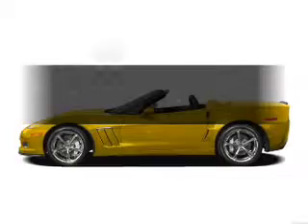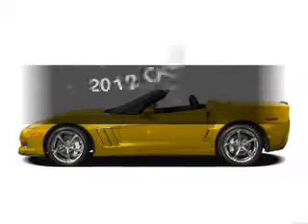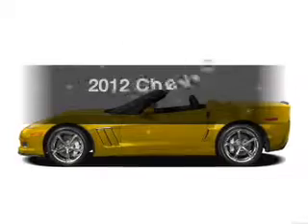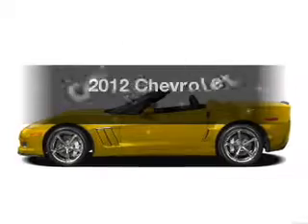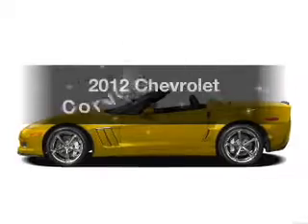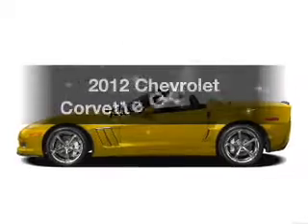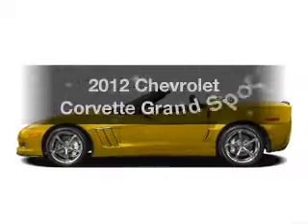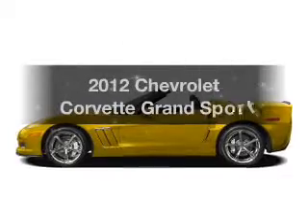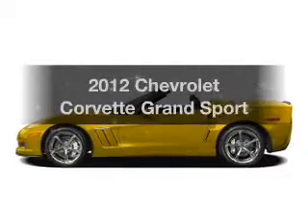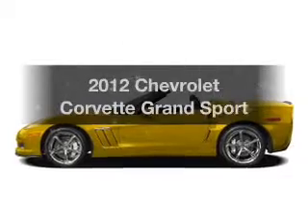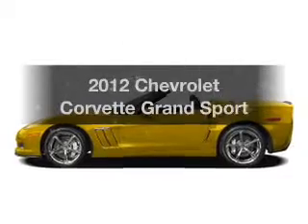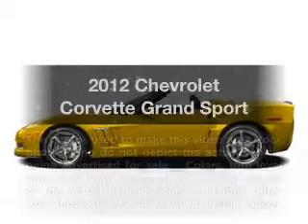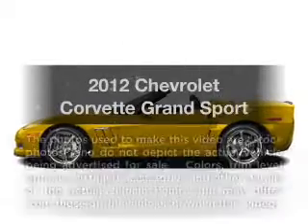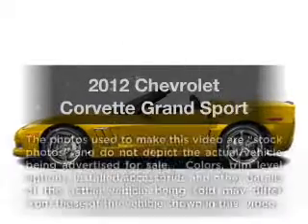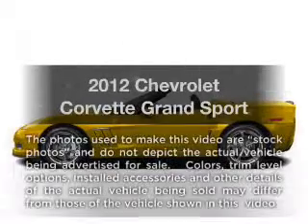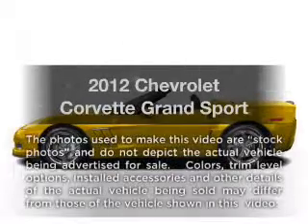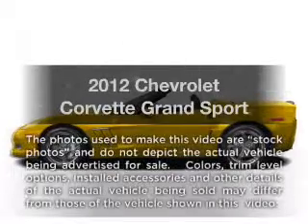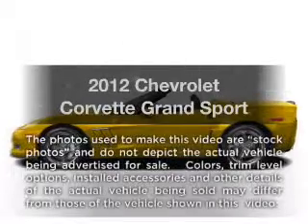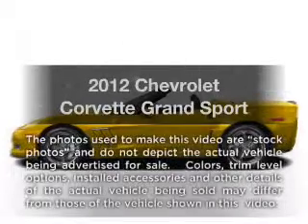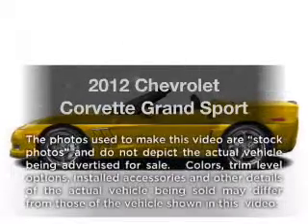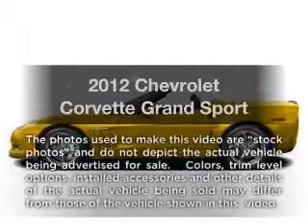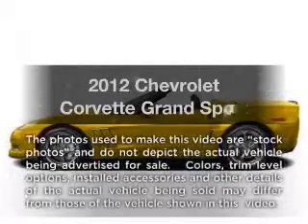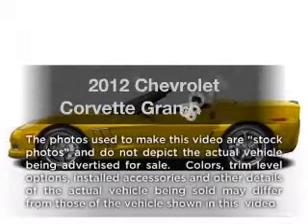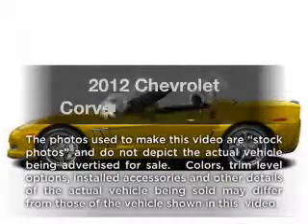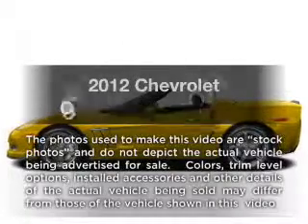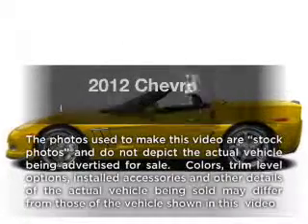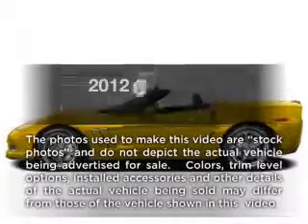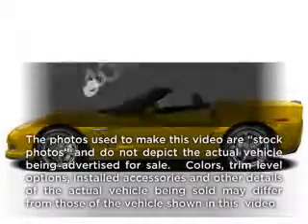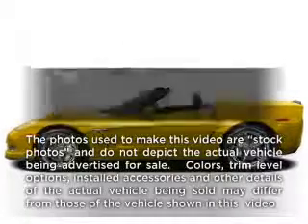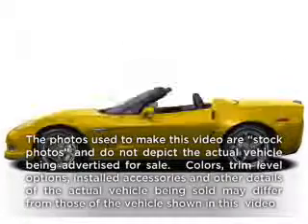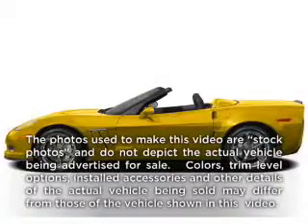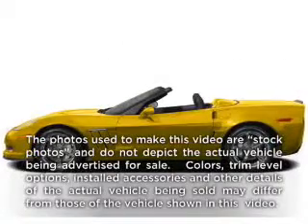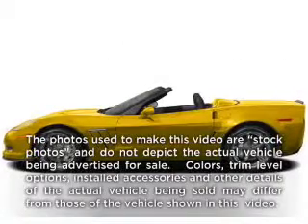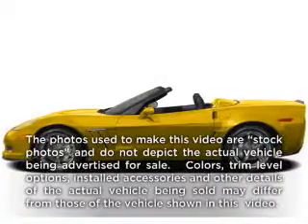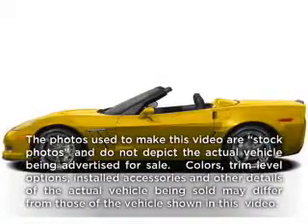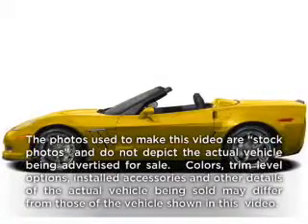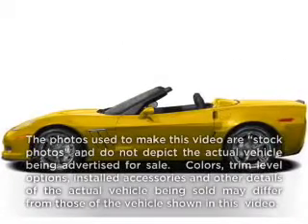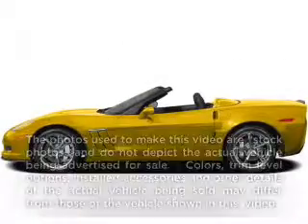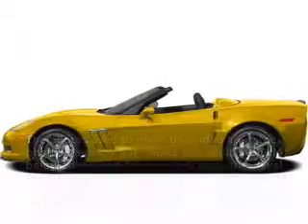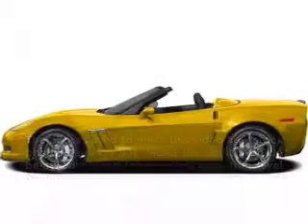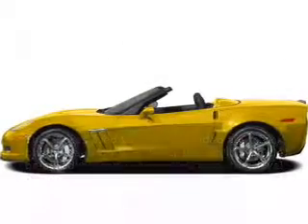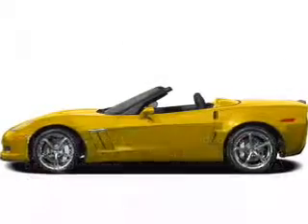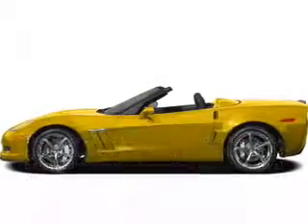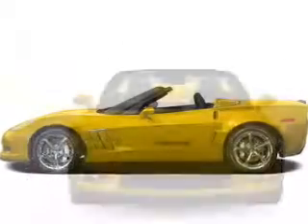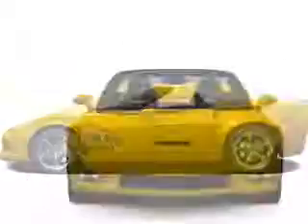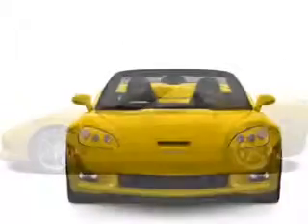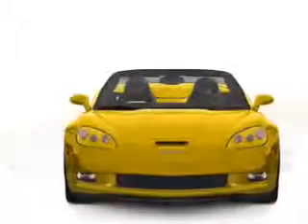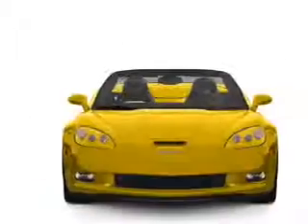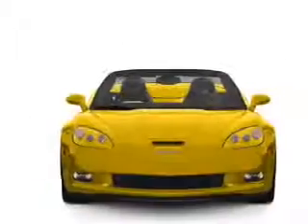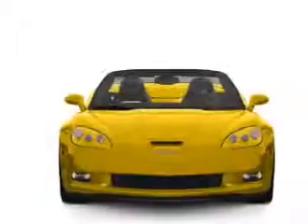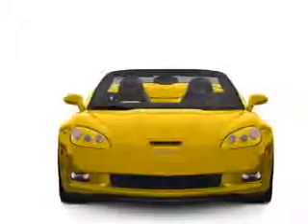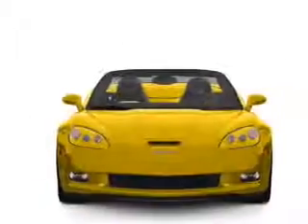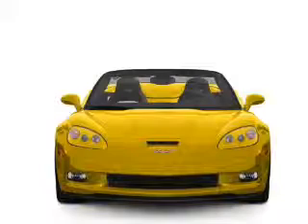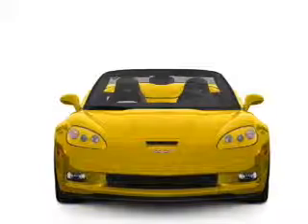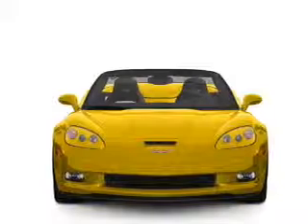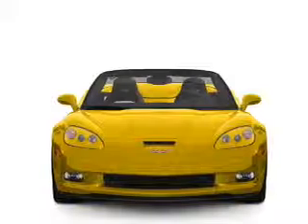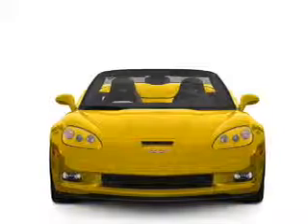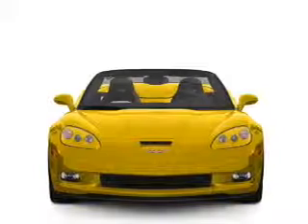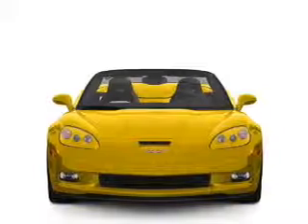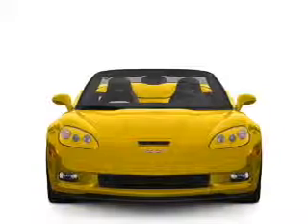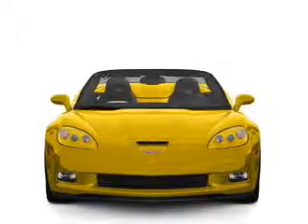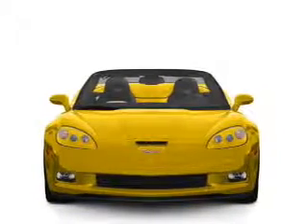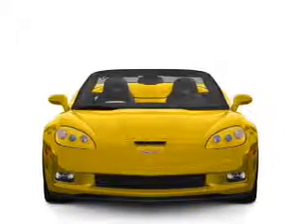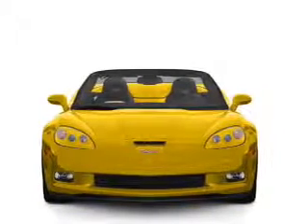Introducing the 2012 Chevrolet Corvette. Travel the roads in style and comfort in this great vehicle.